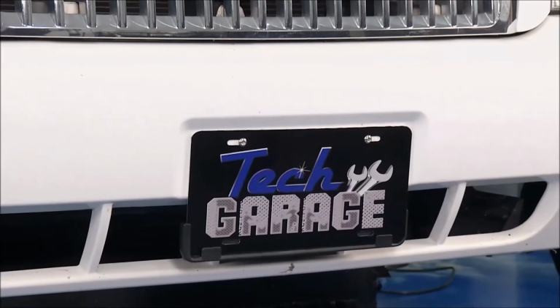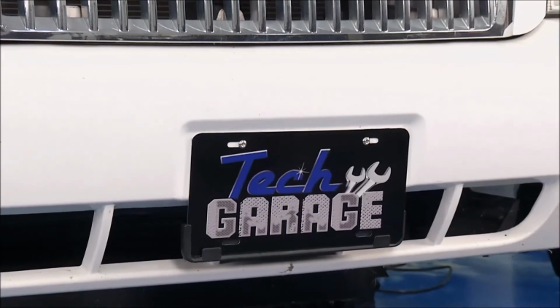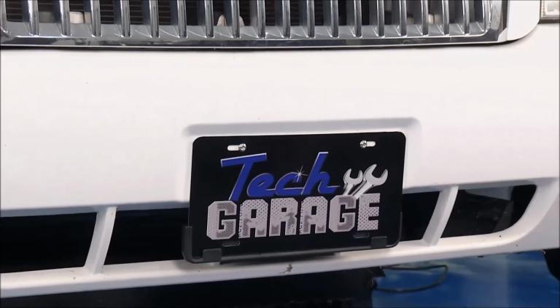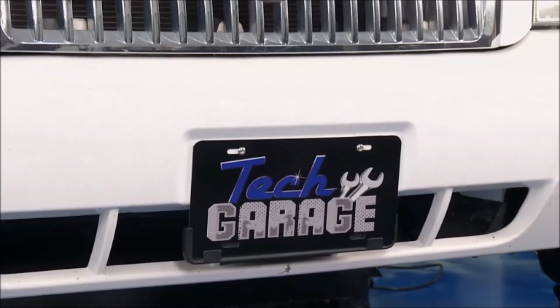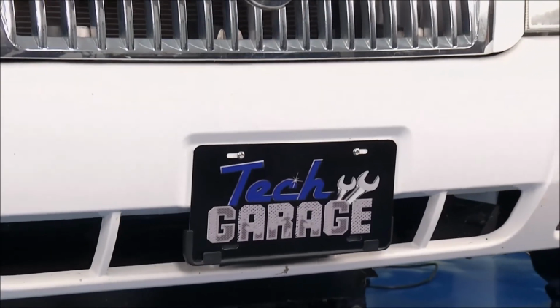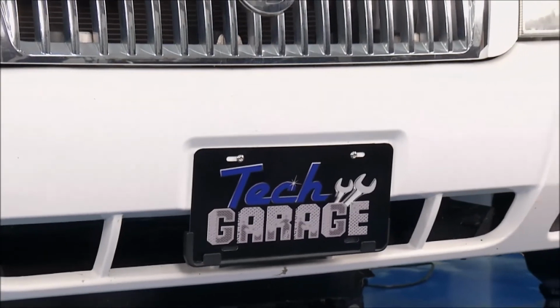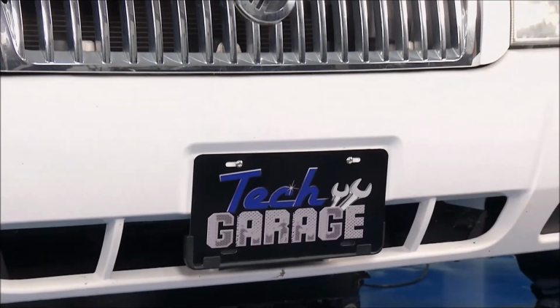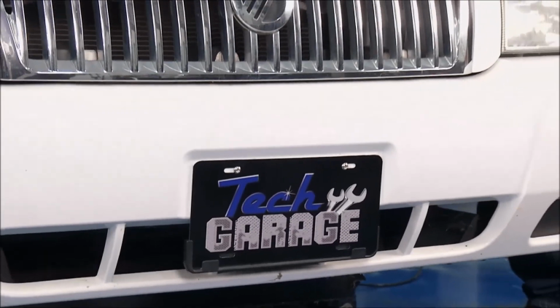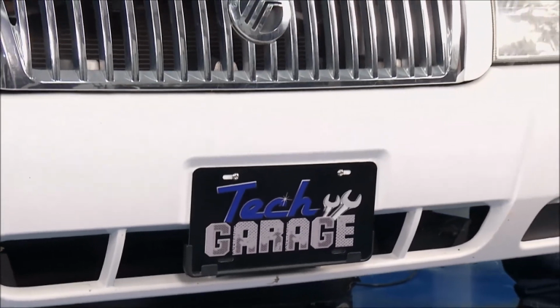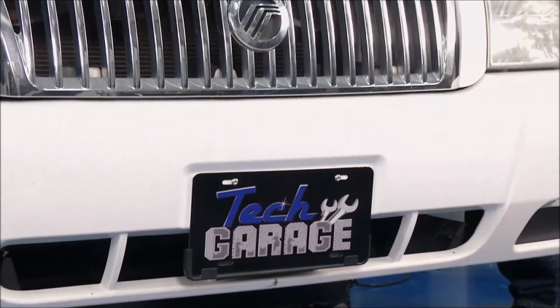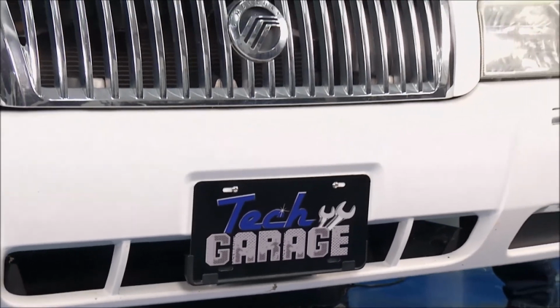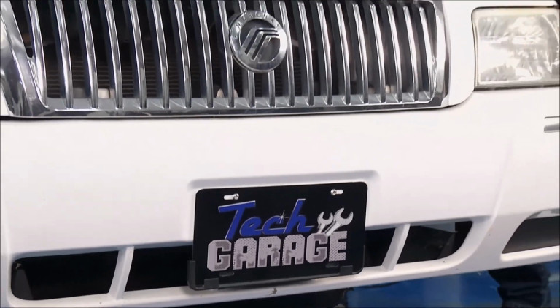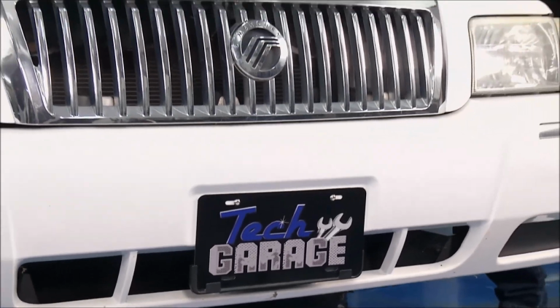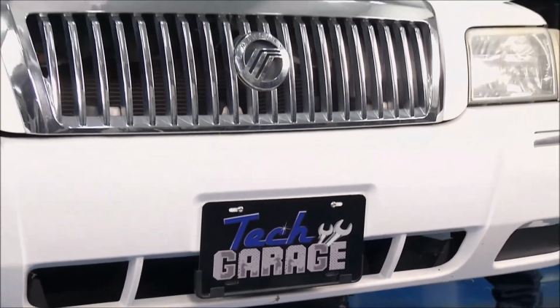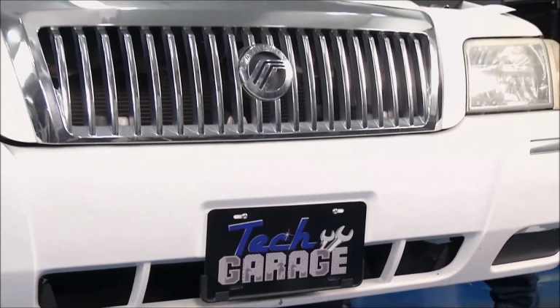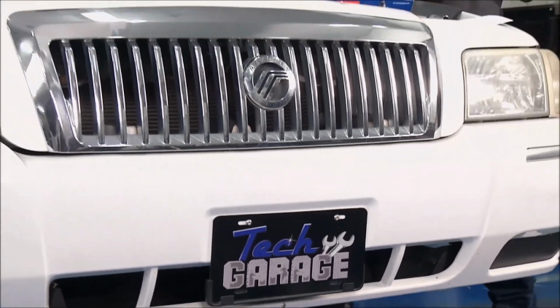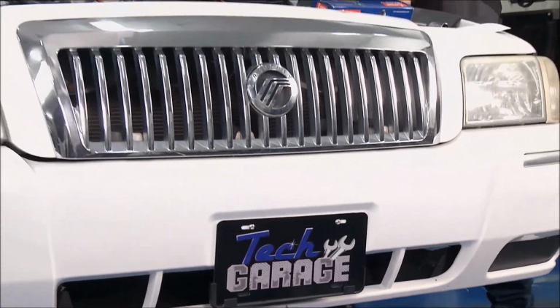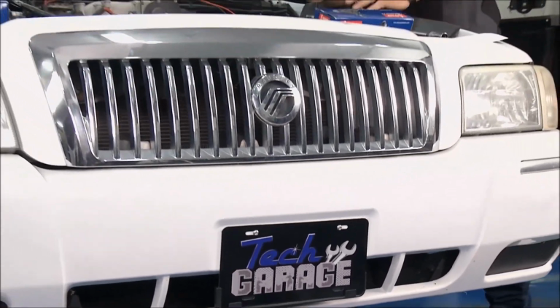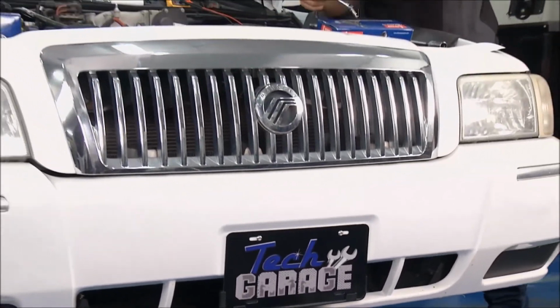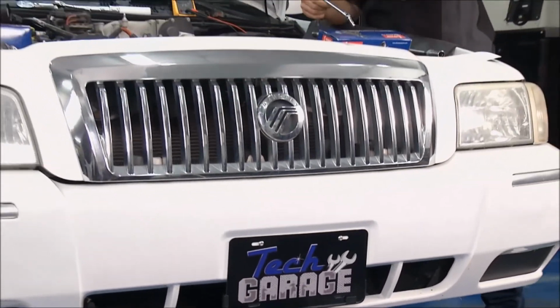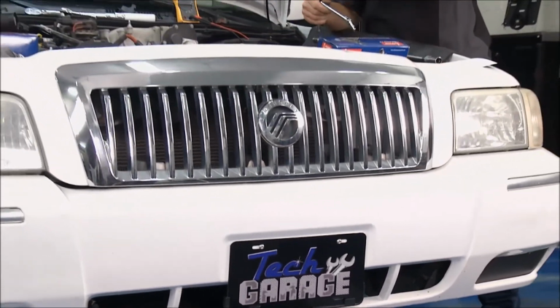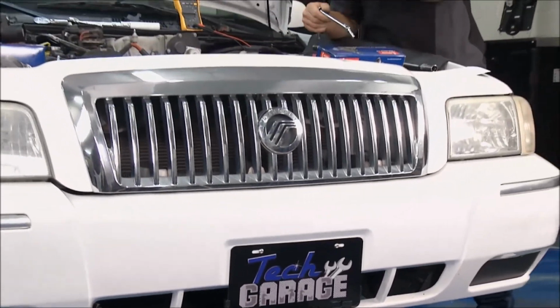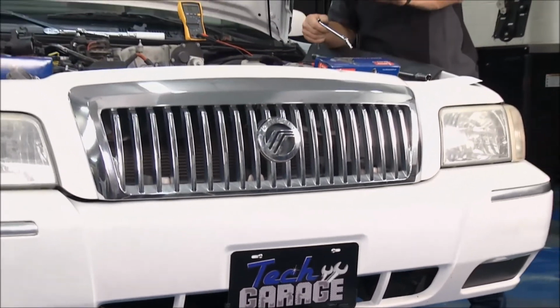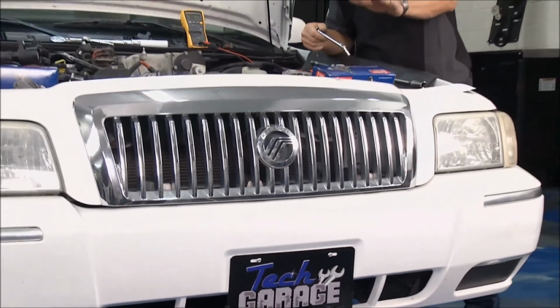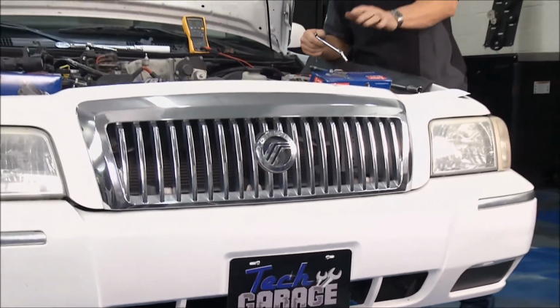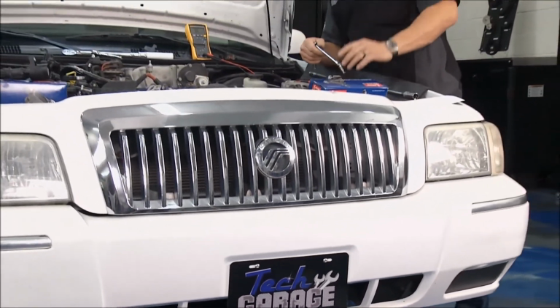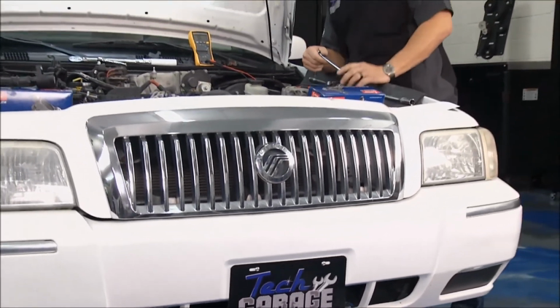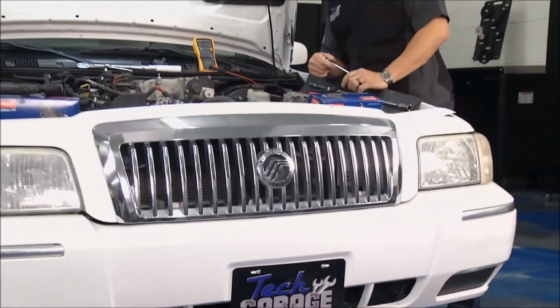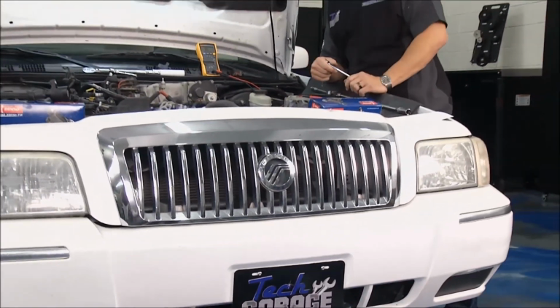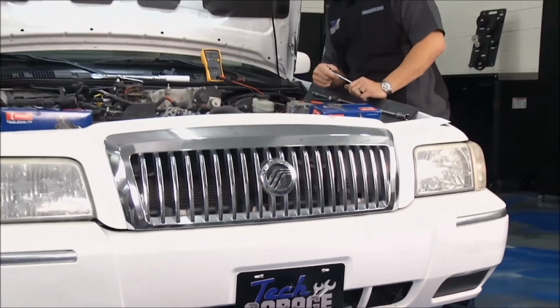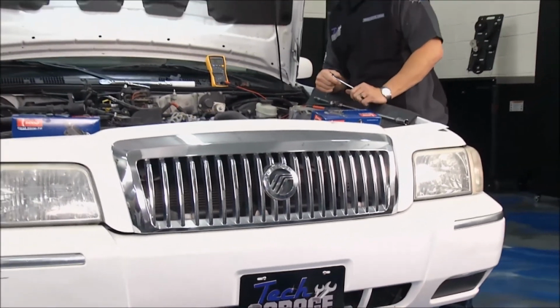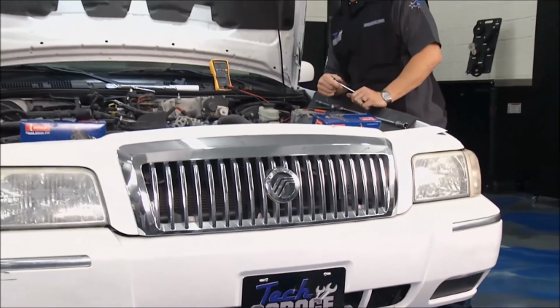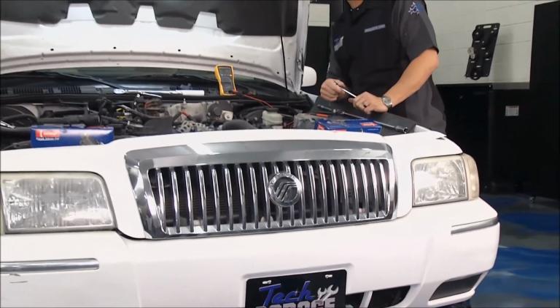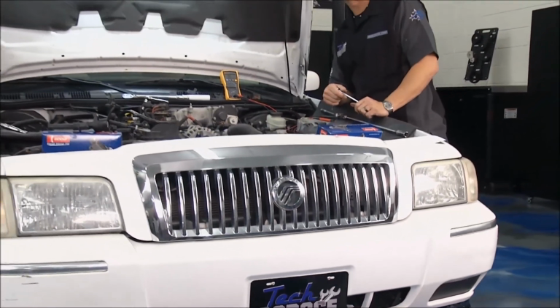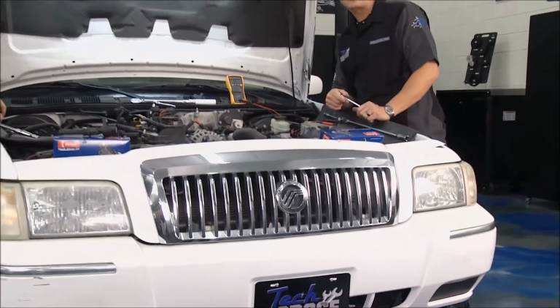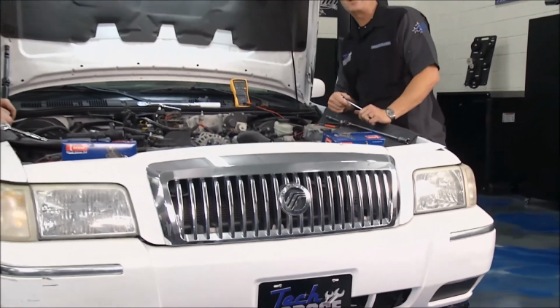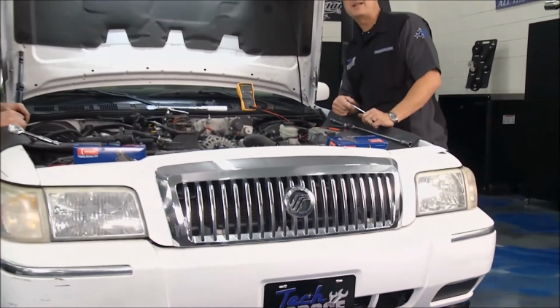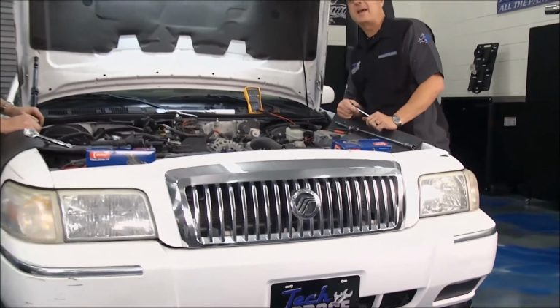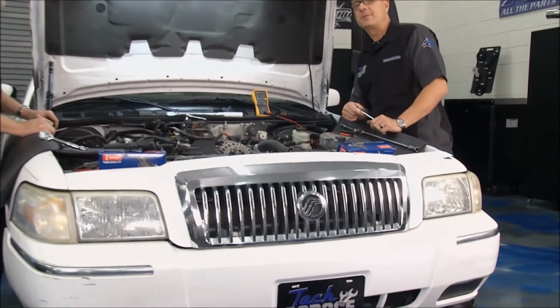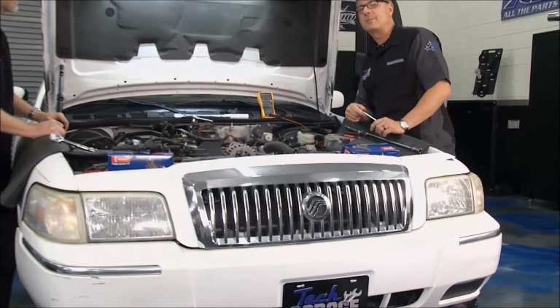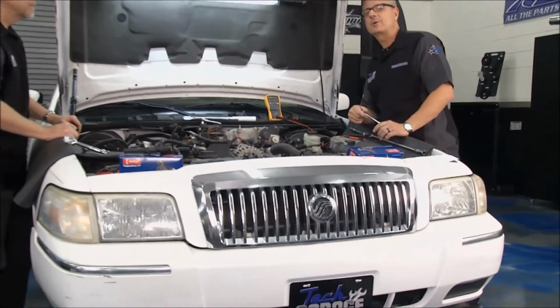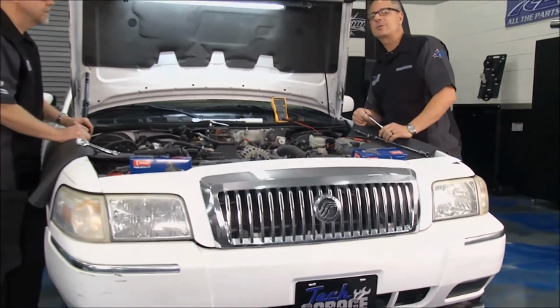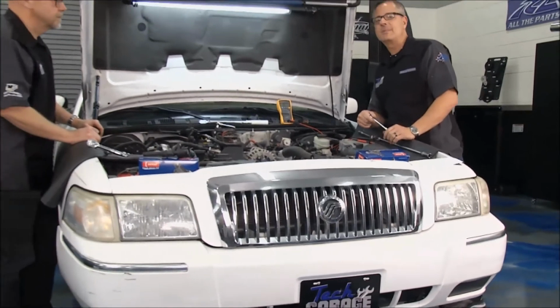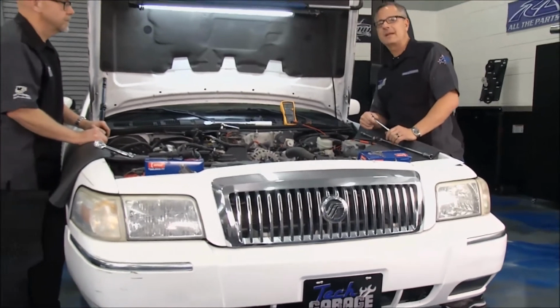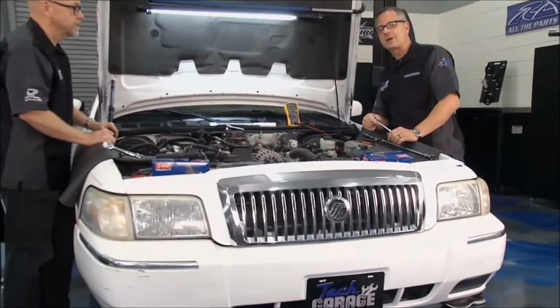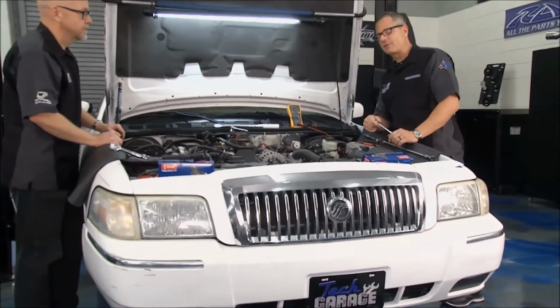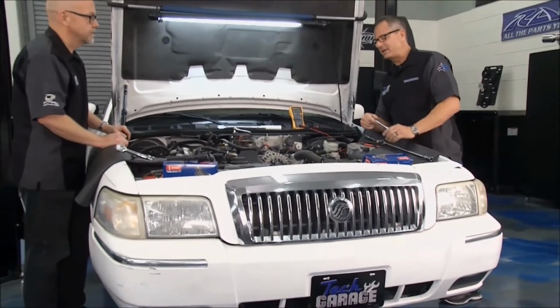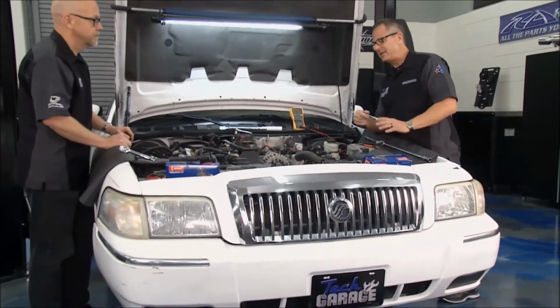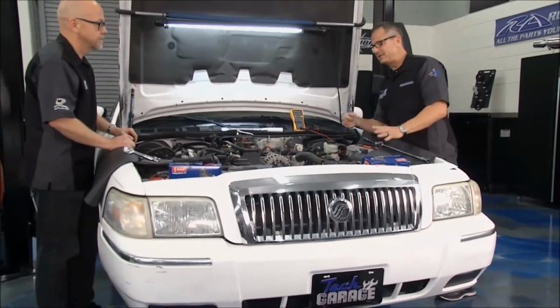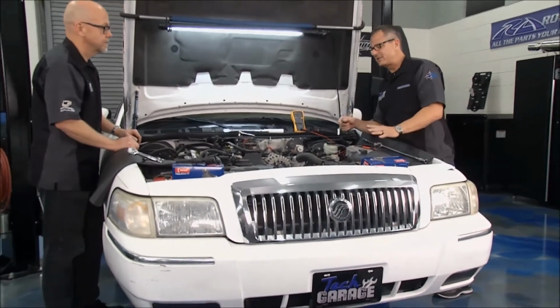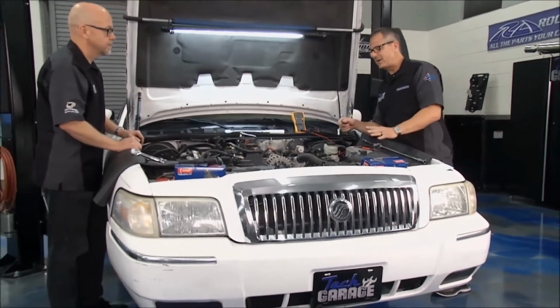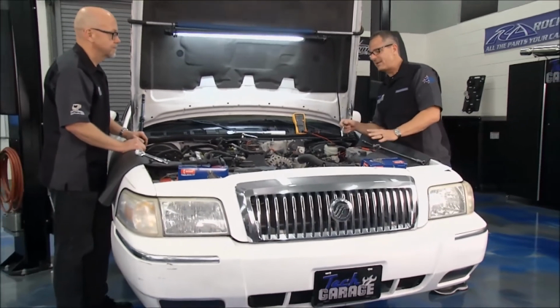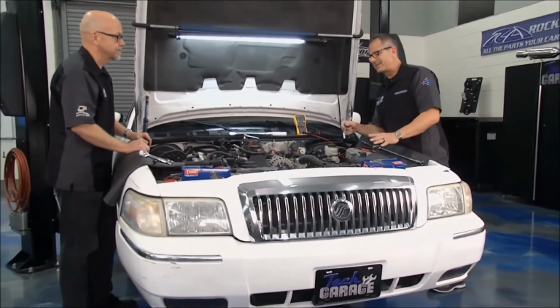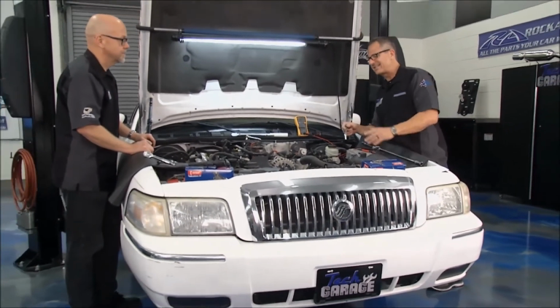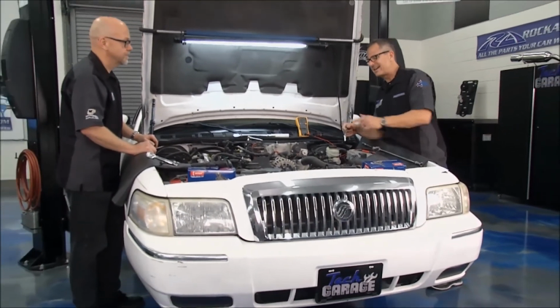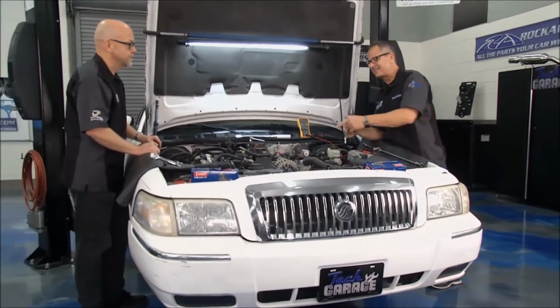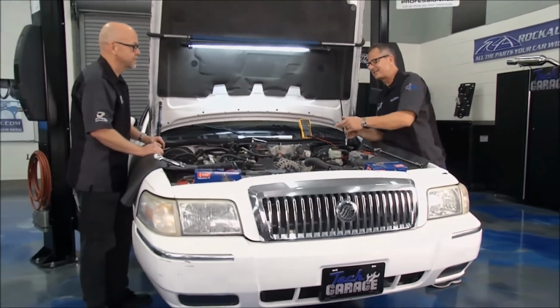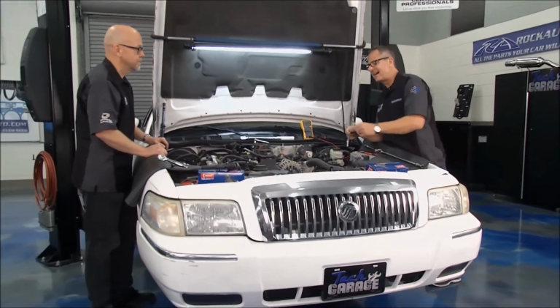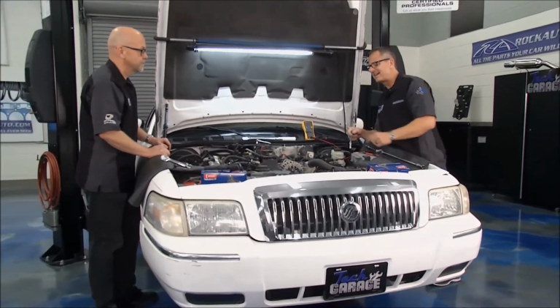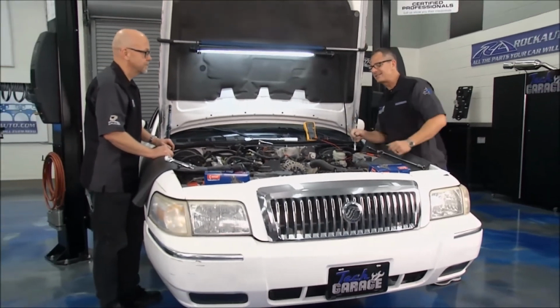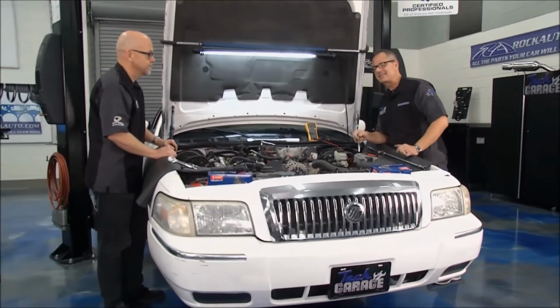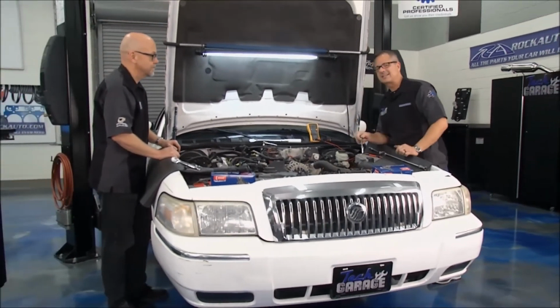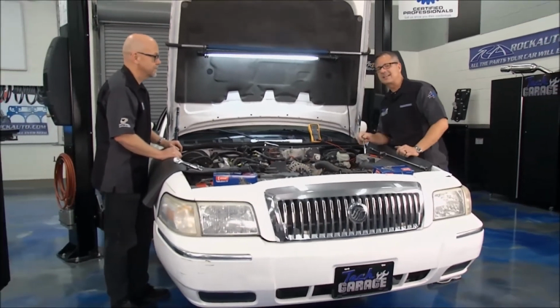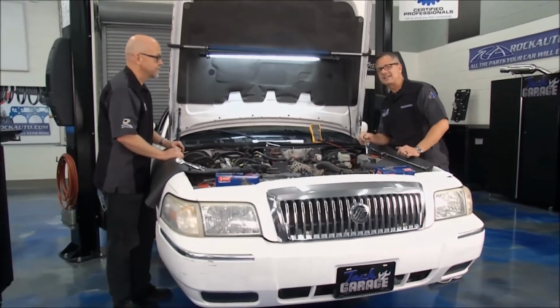Welcome back to Tech Garage presented by RockAuto.com. We've got Project M&M, the Mercury makeover, in the shop, and it's time to dive into the engine.